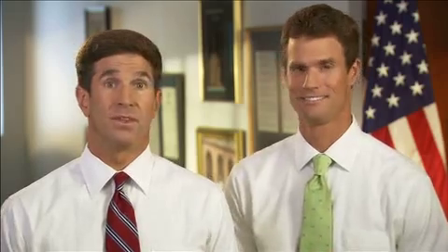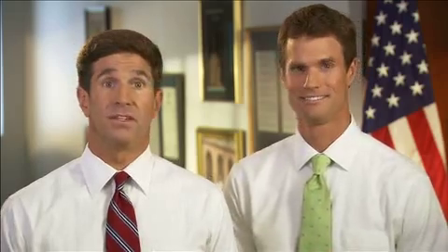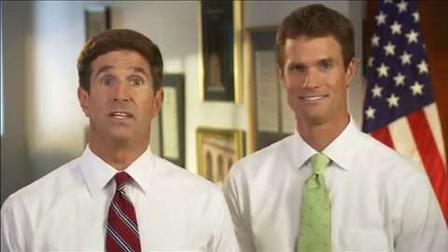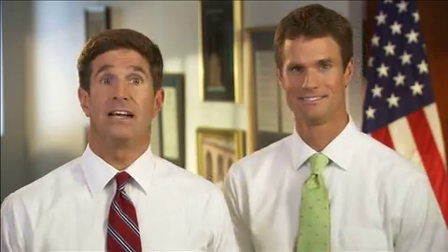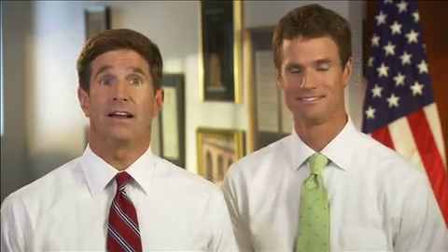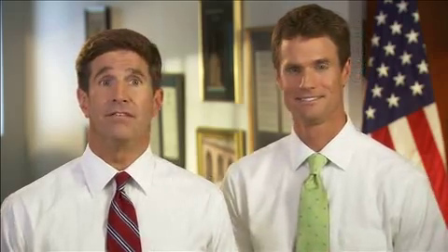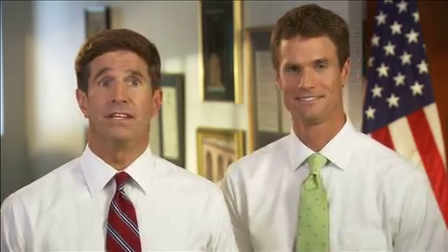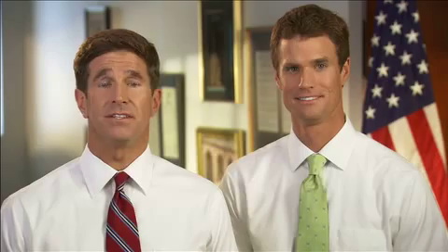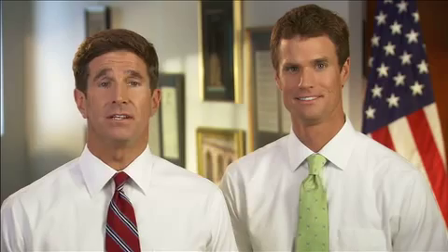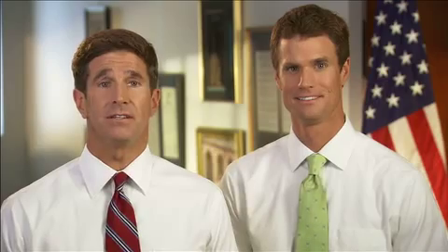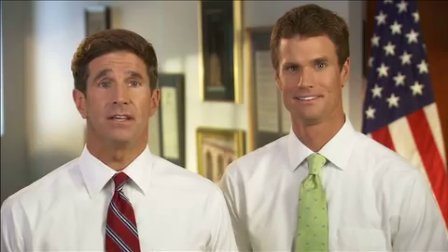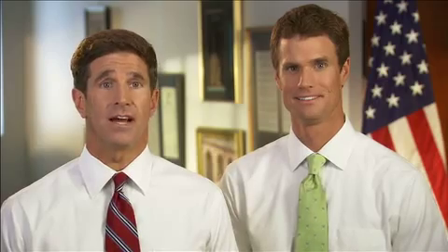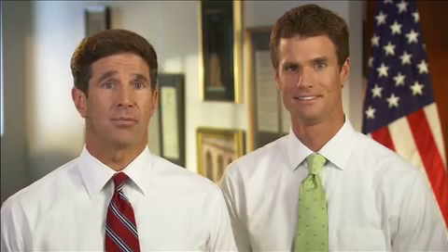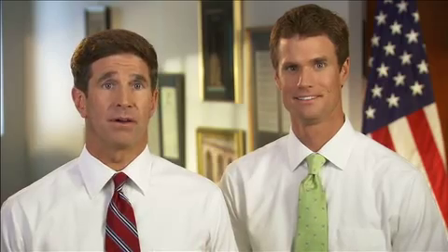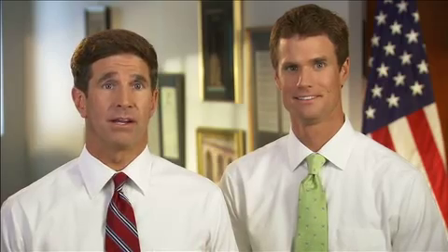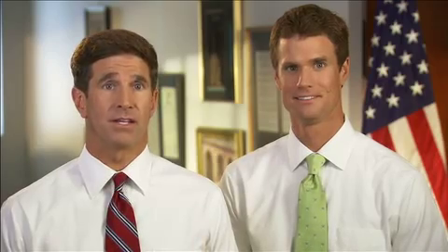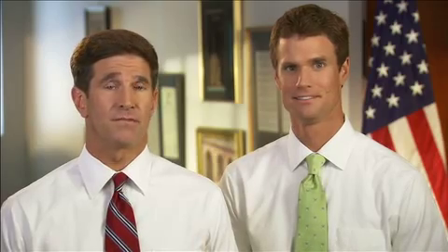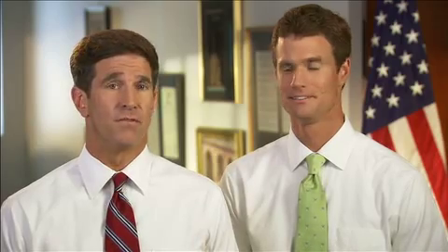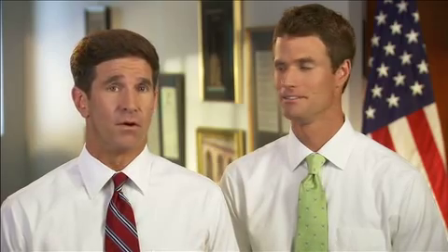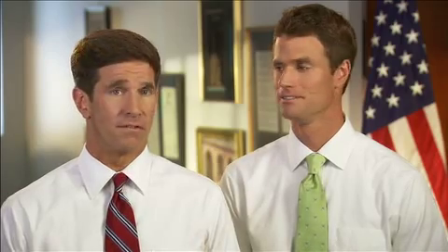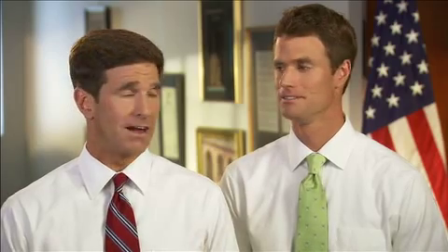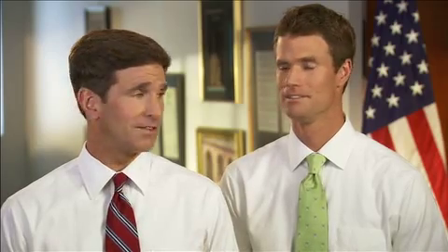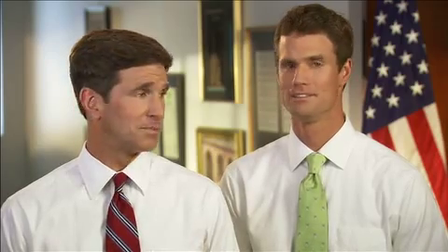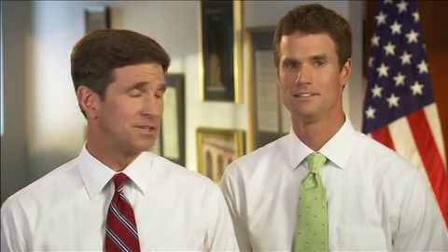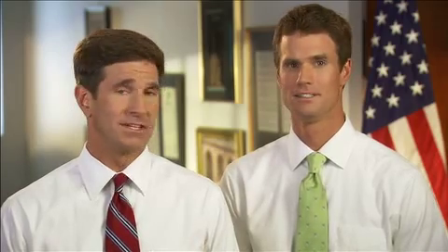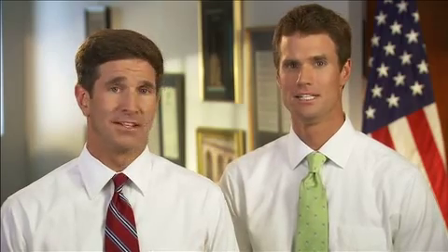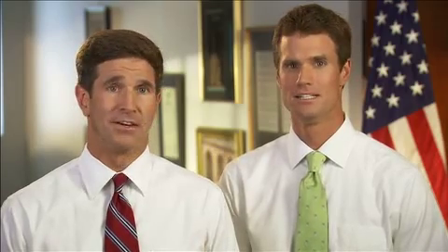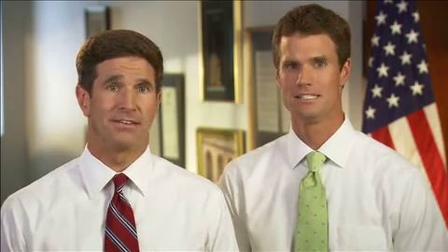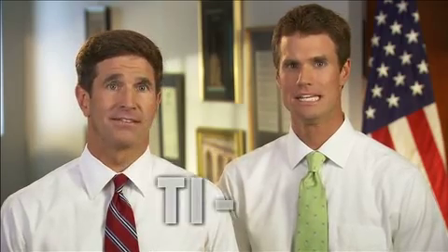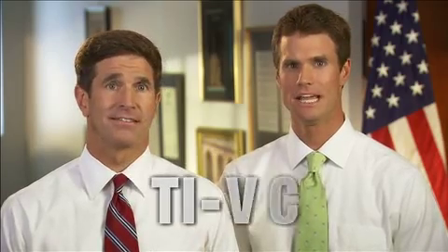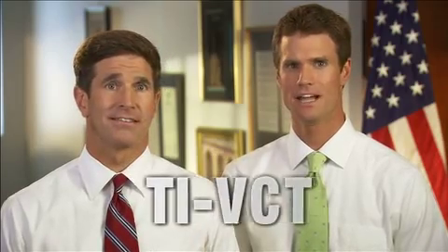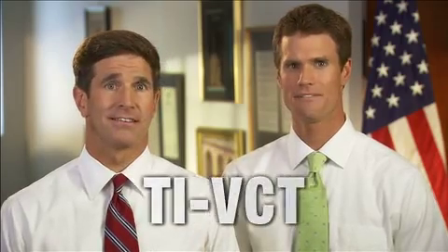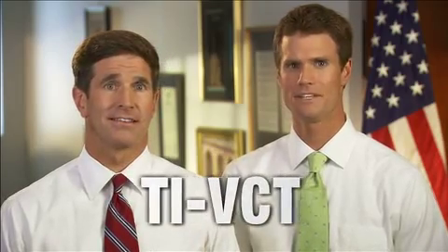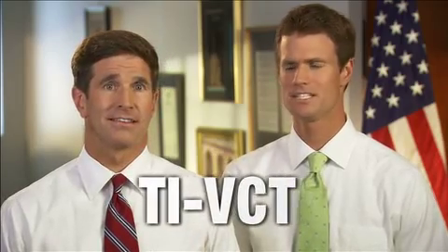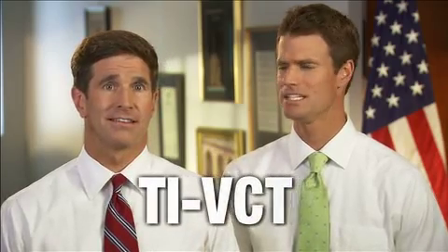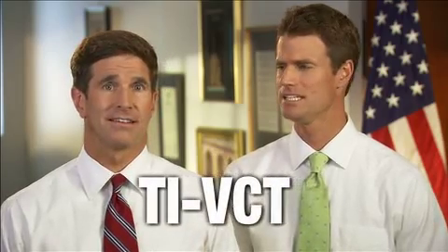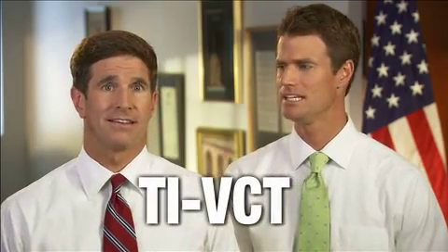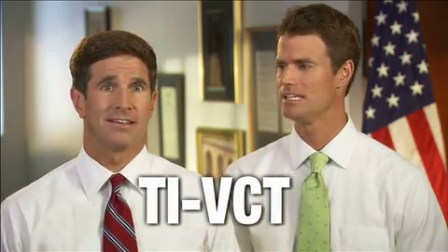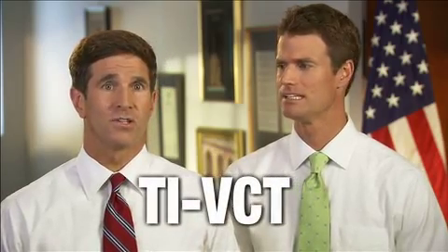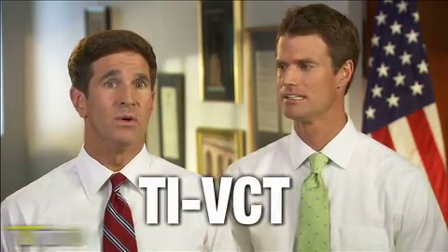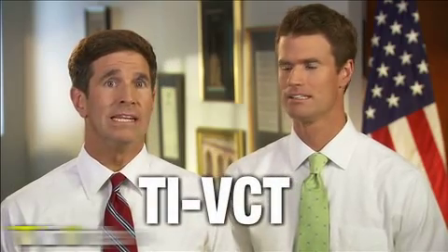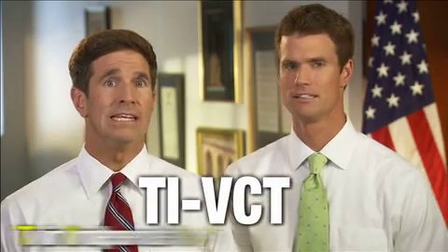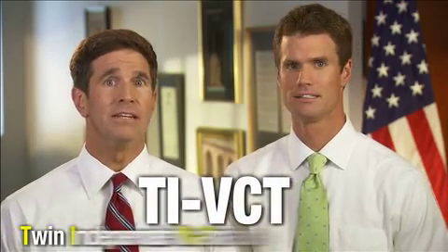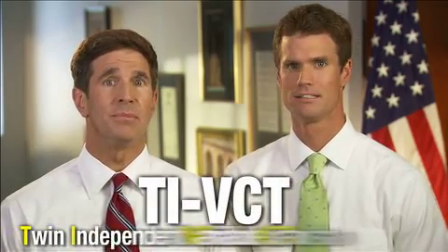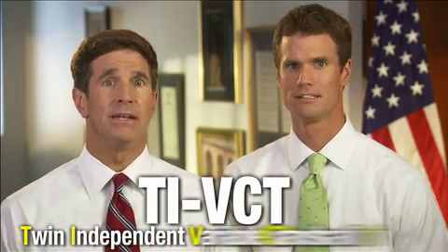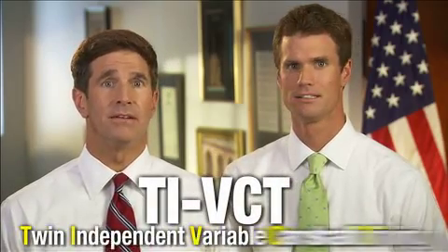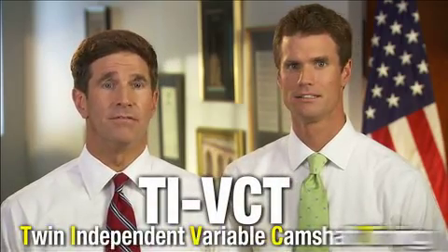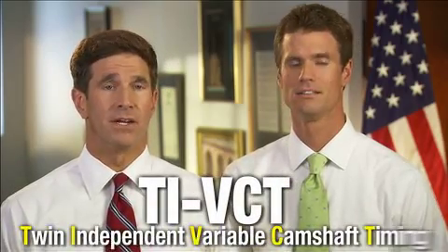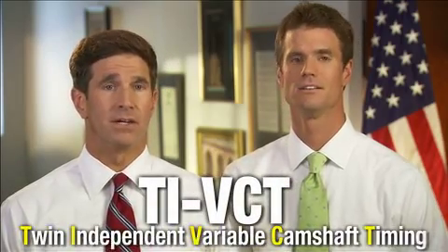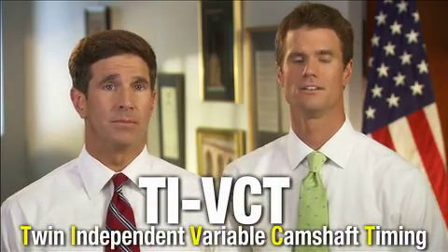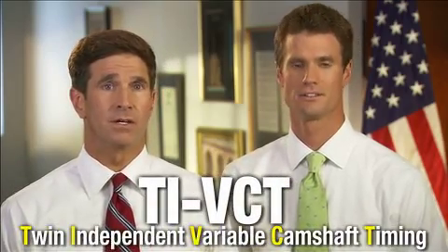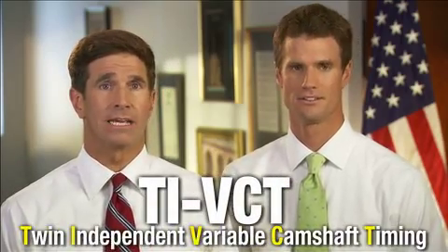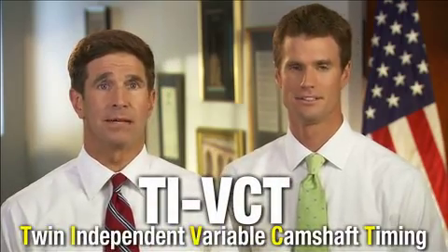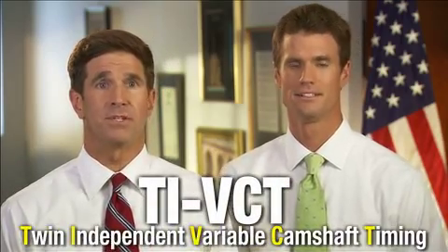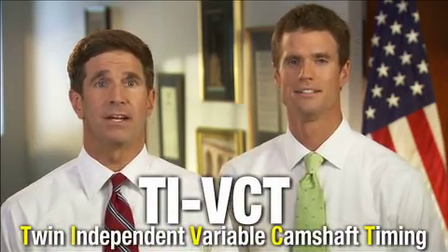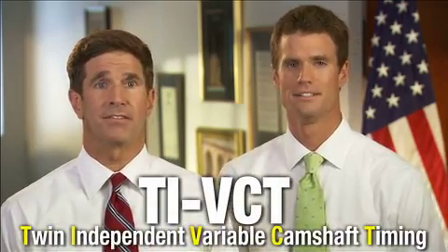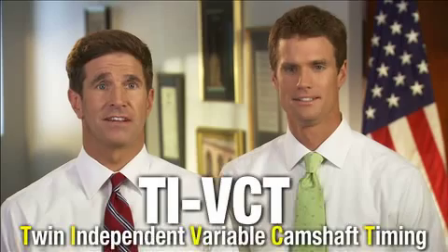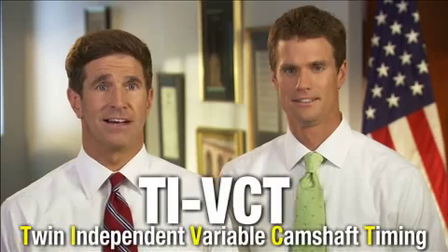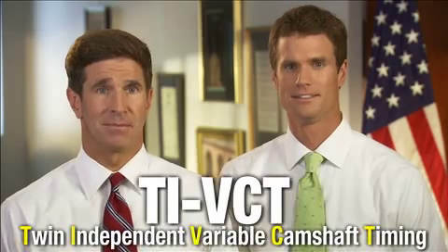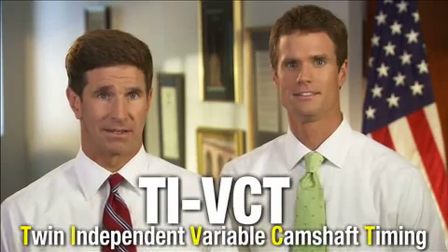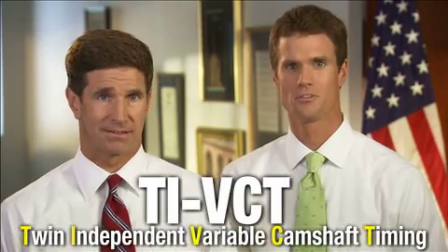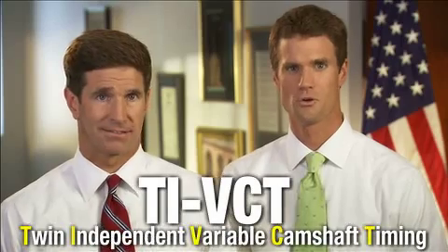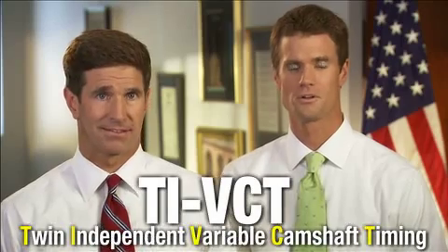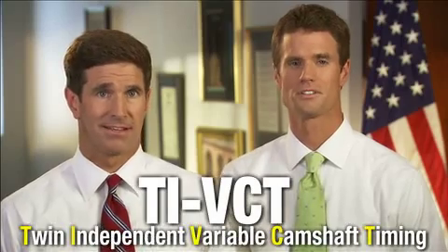With a TI-VCT operating its four valves per cylinder. TI-VCT — twin independent variable camshaft timing. Of course.